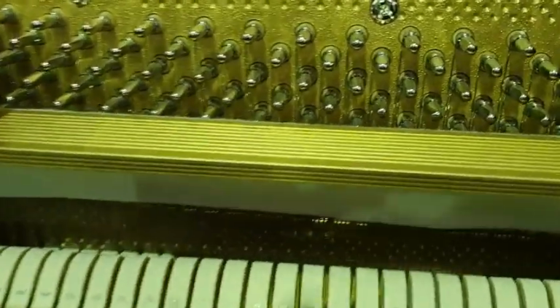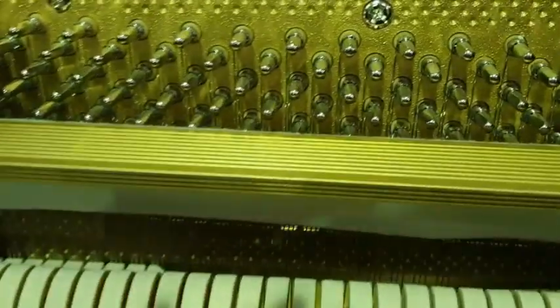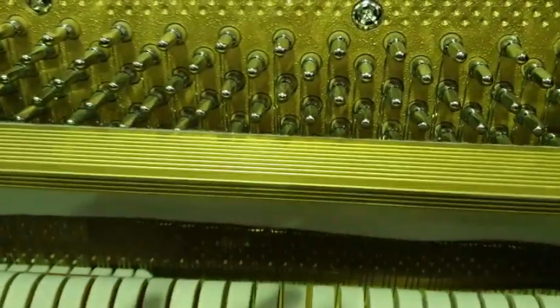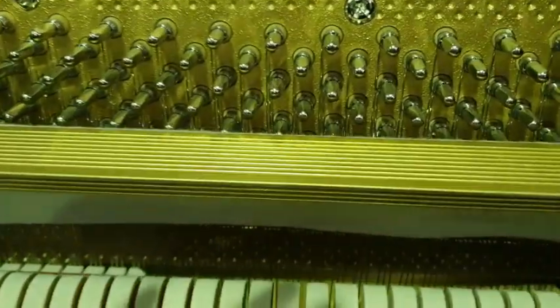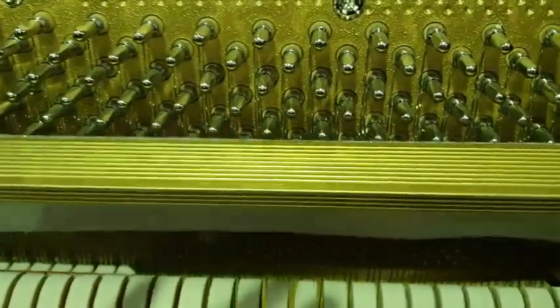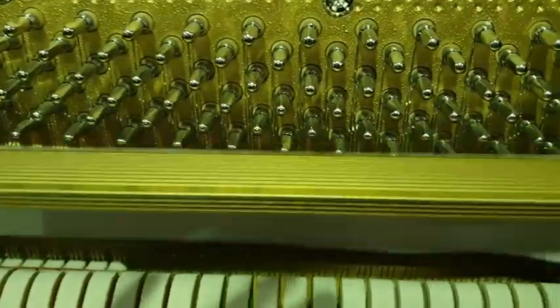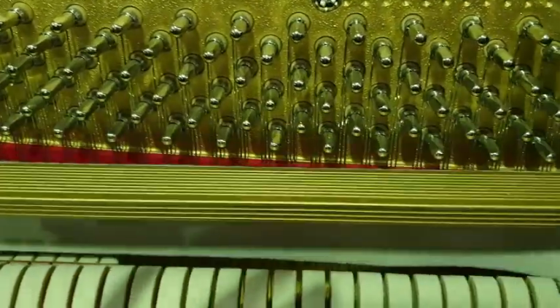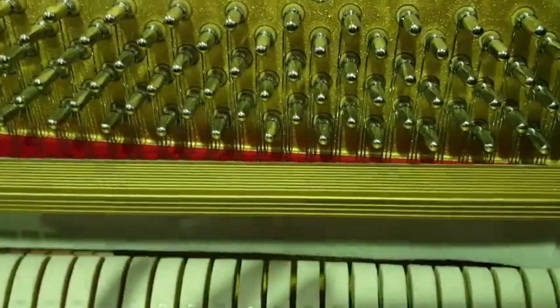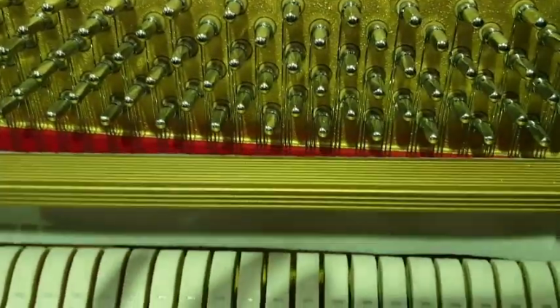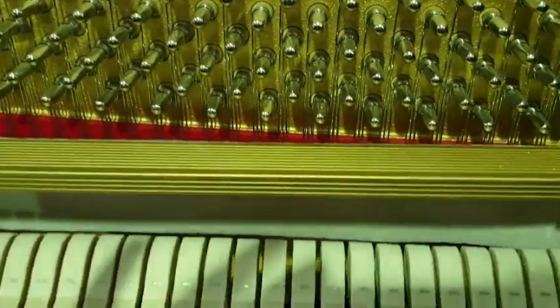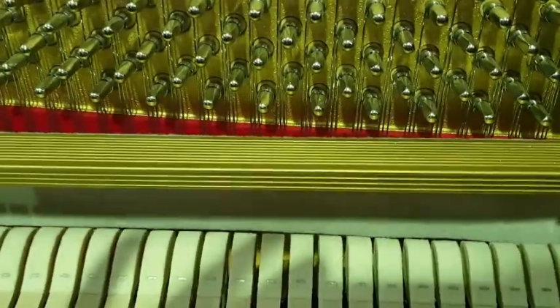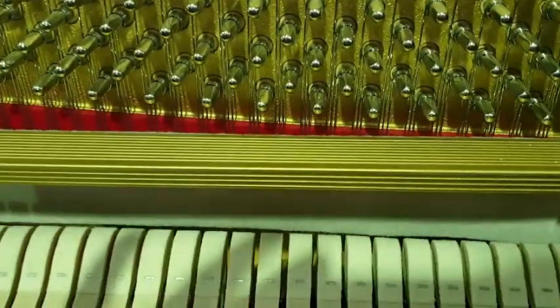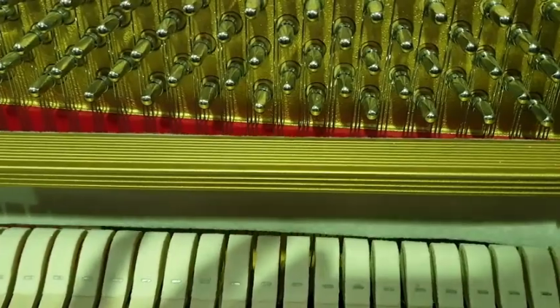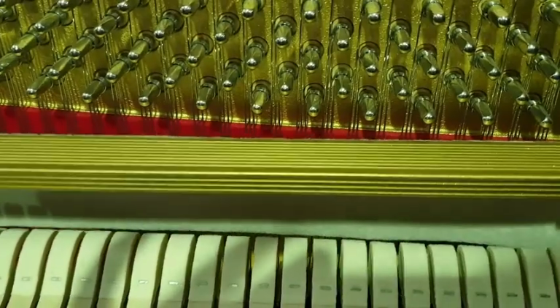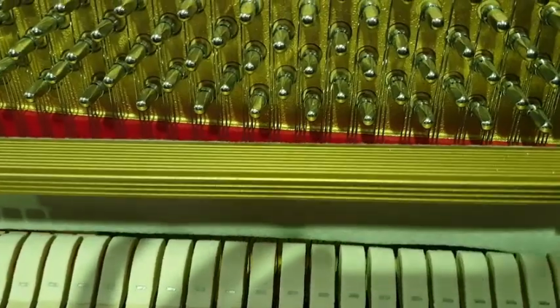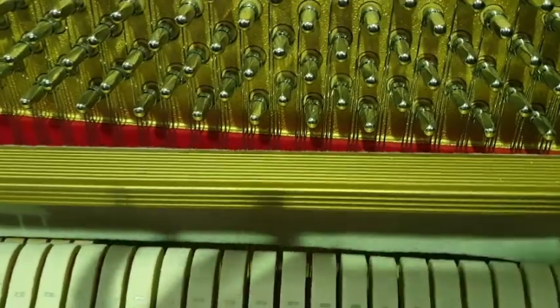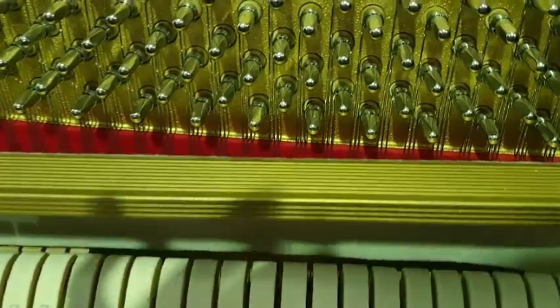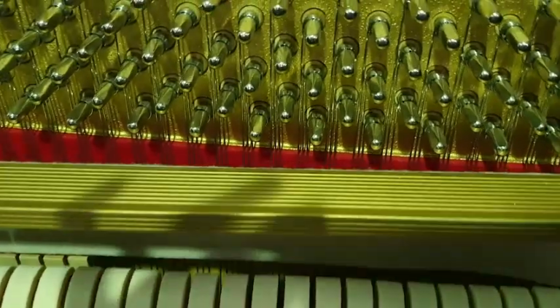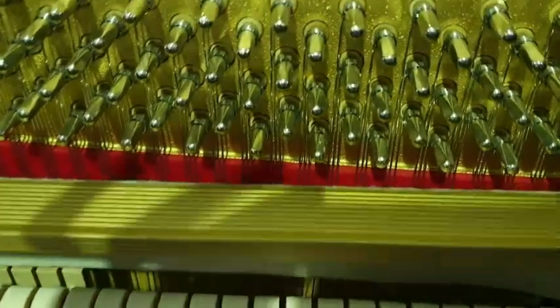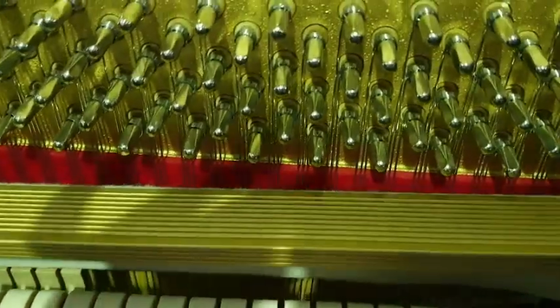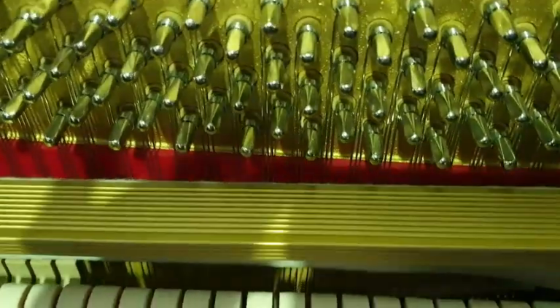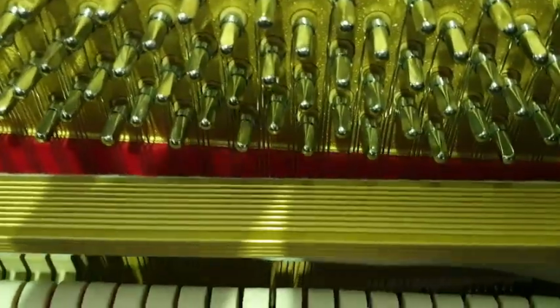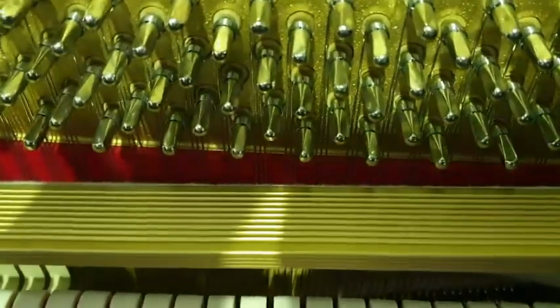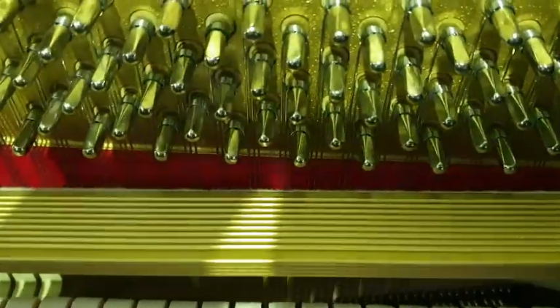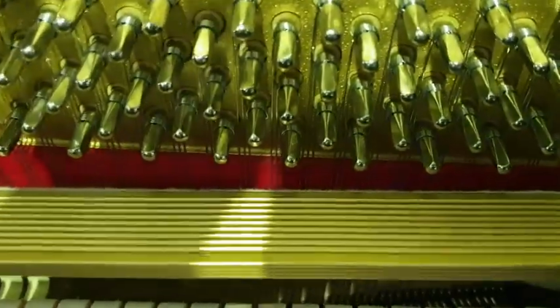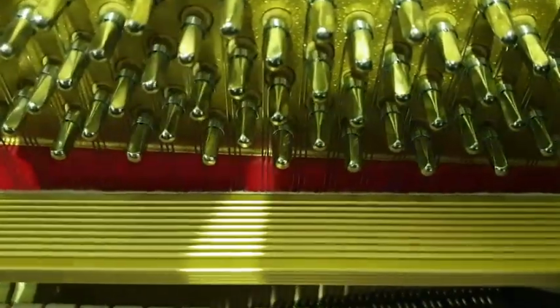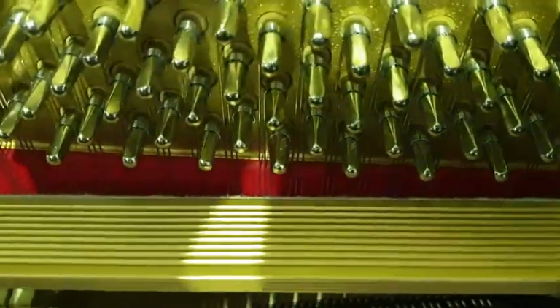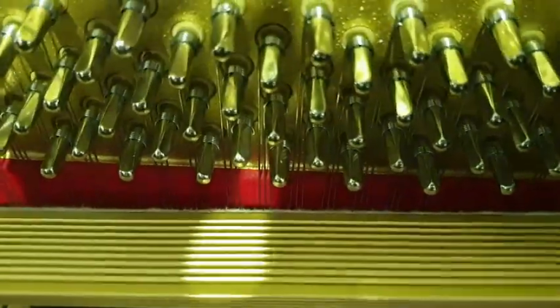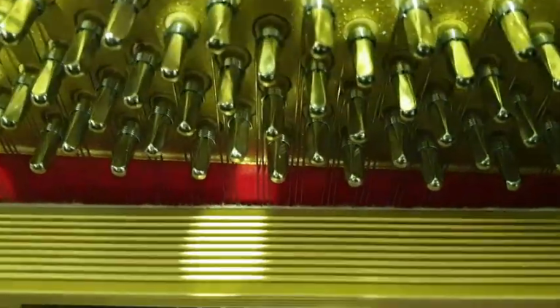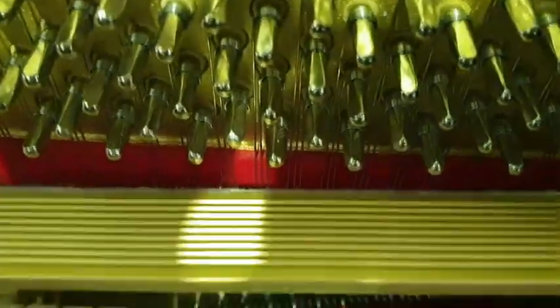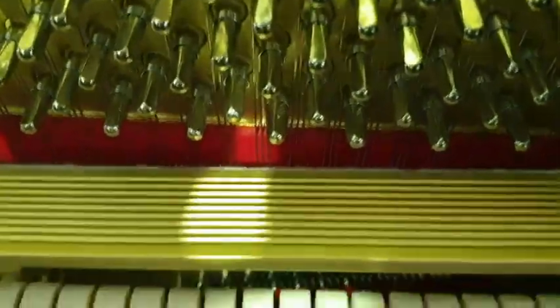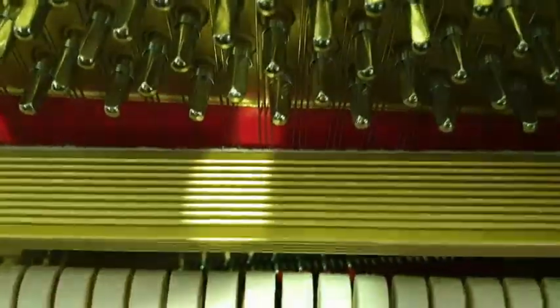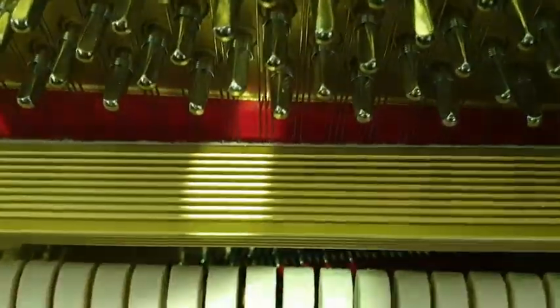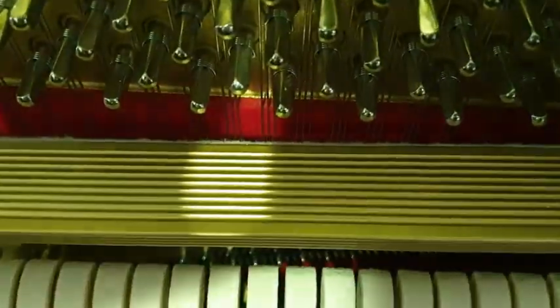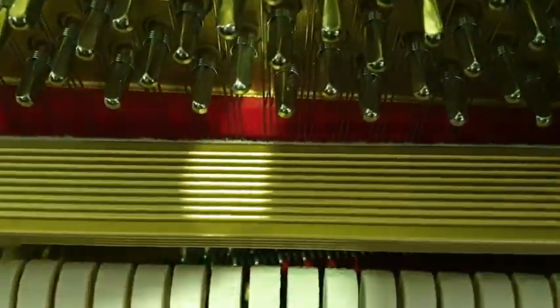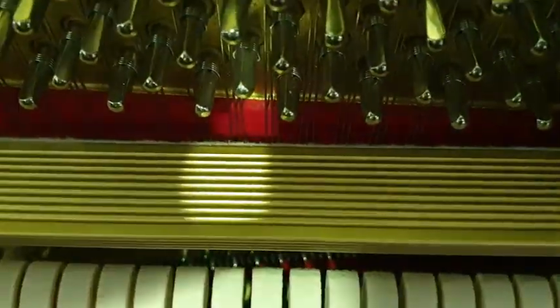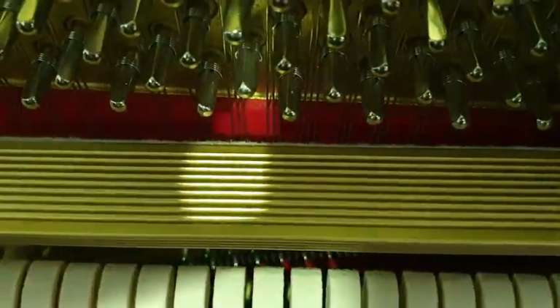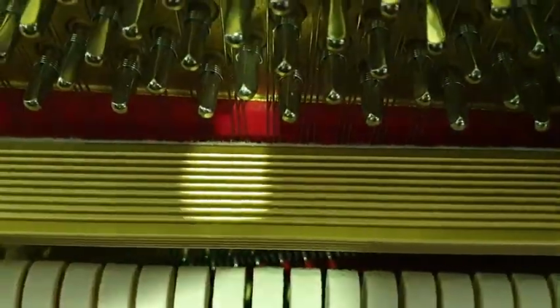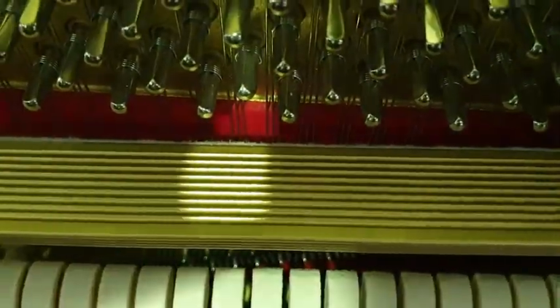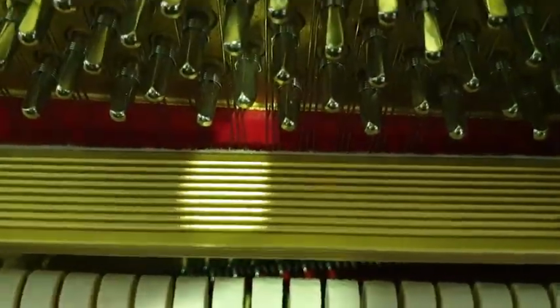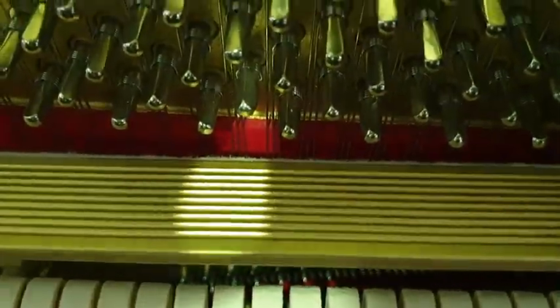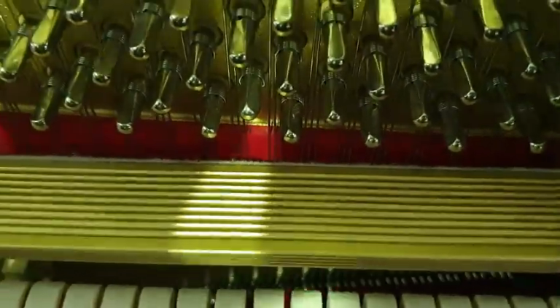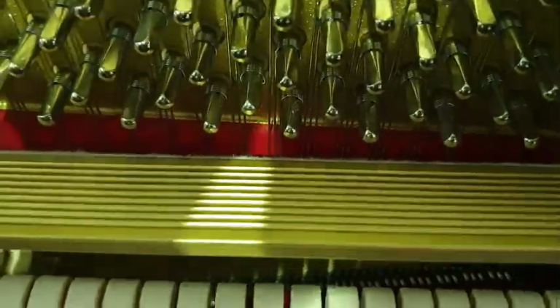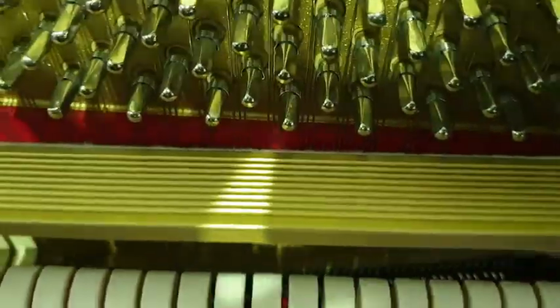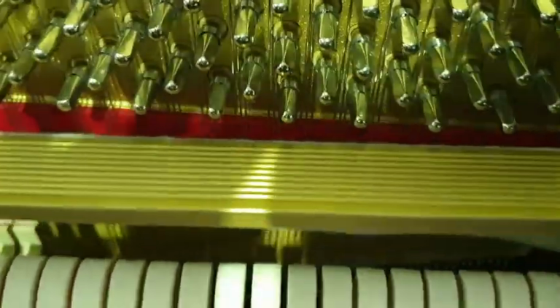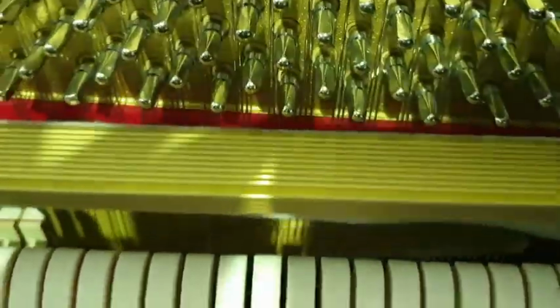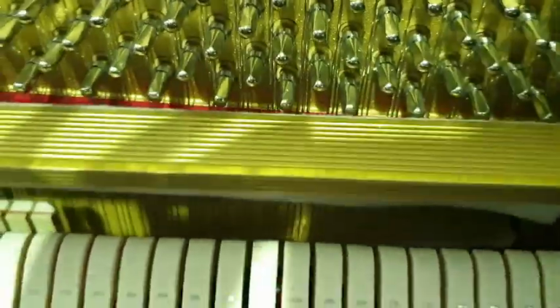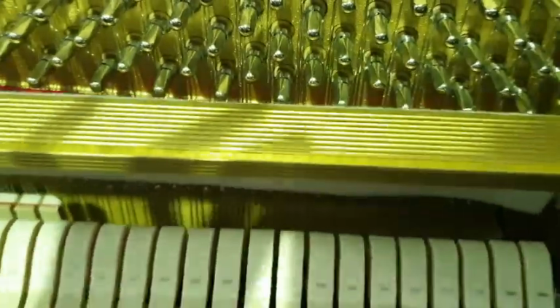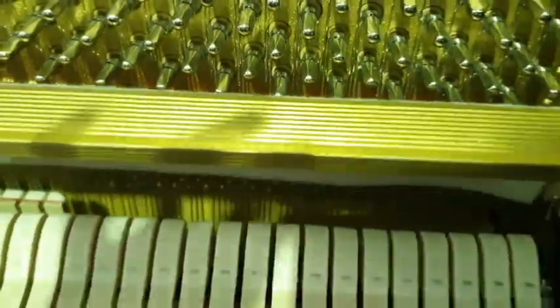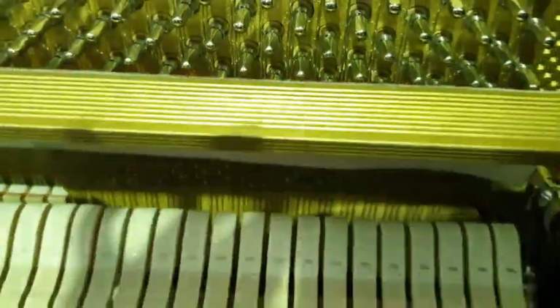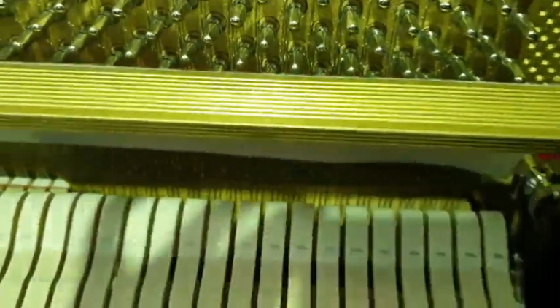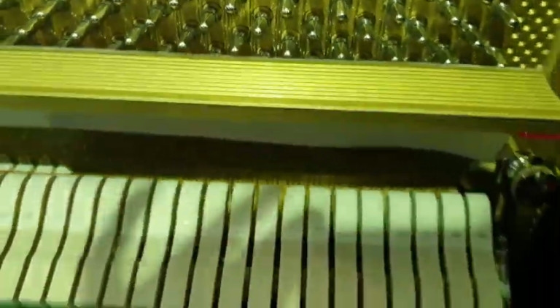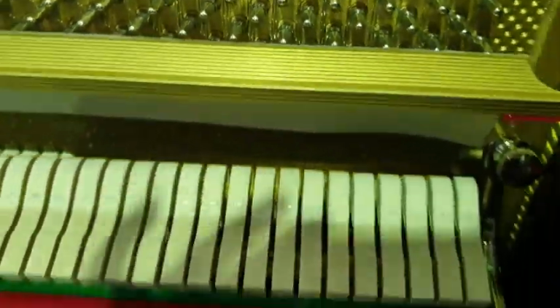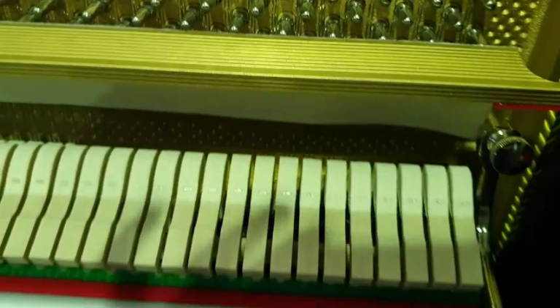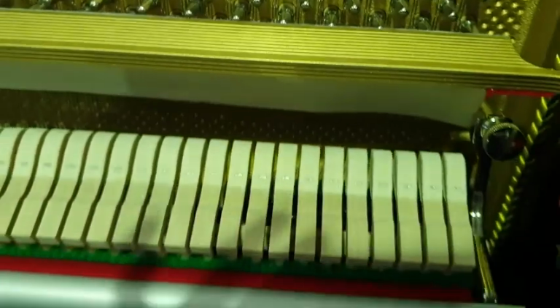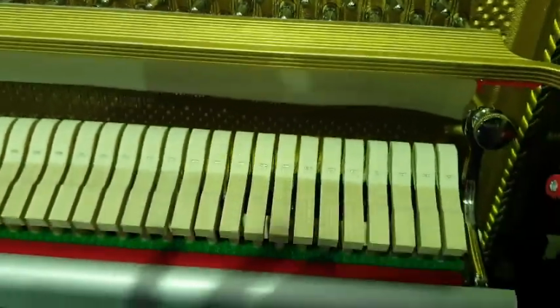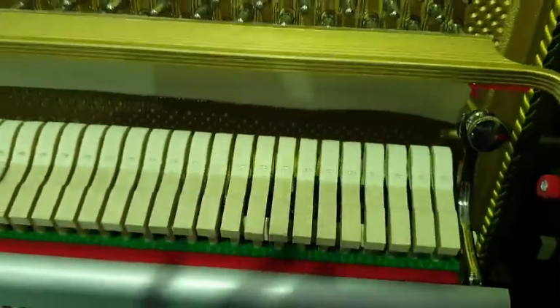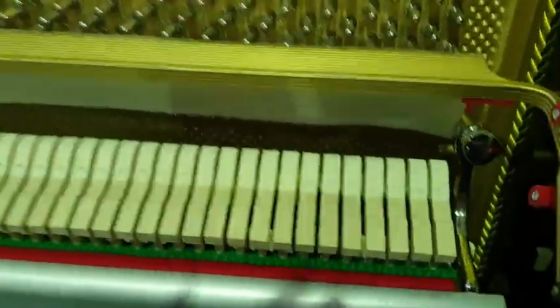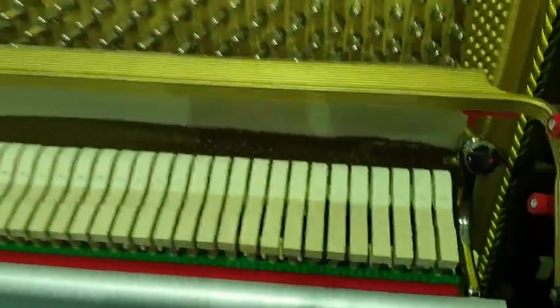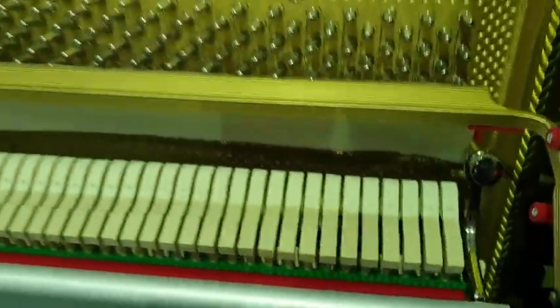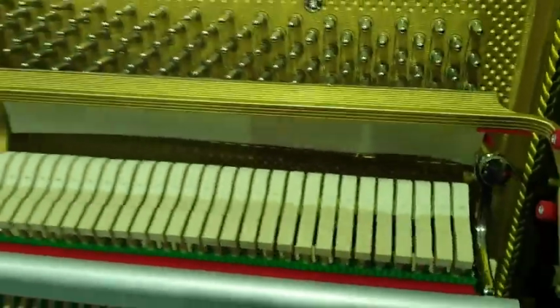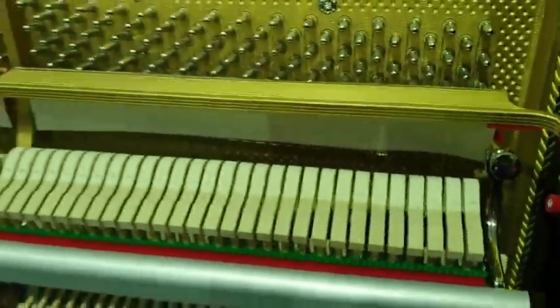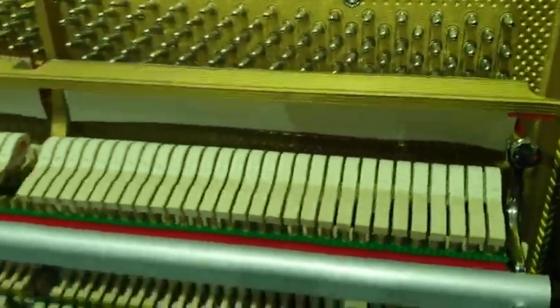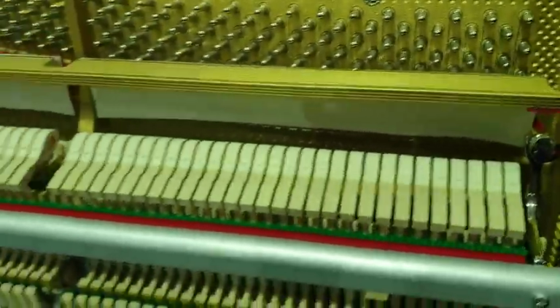You can see it behind the Celeste Rail, which adds to the clarity and purity of the sound.